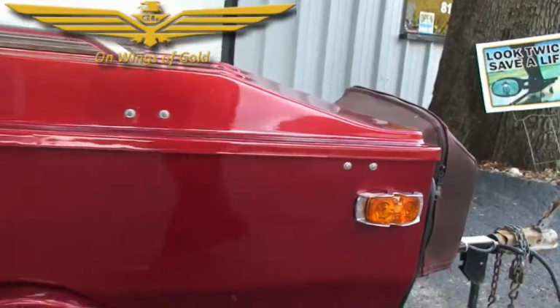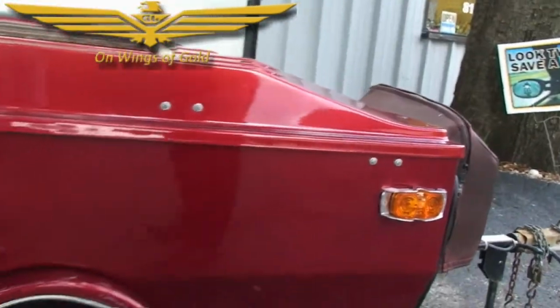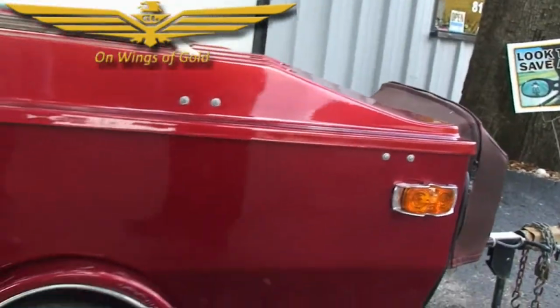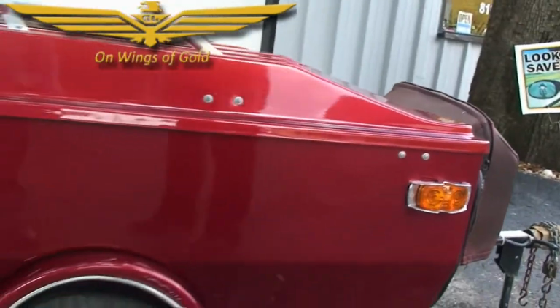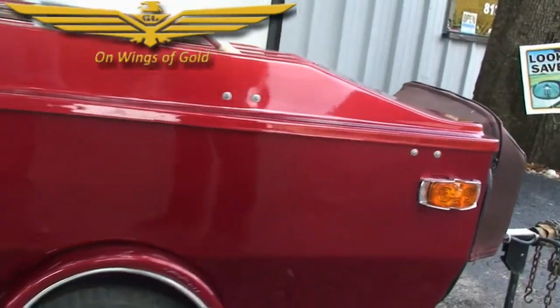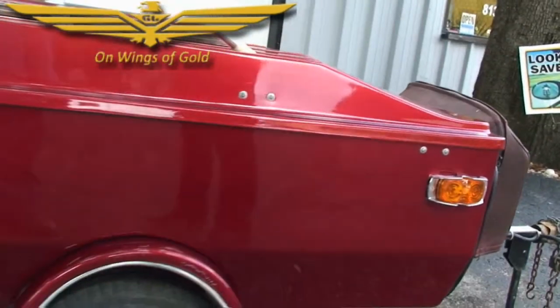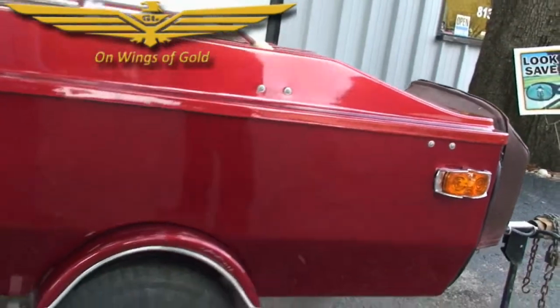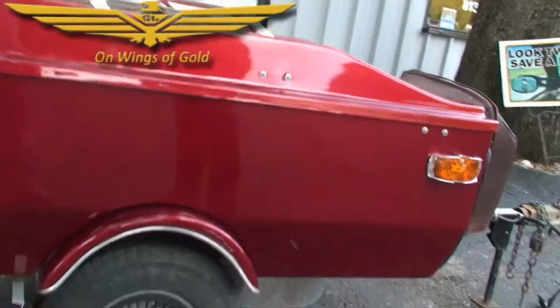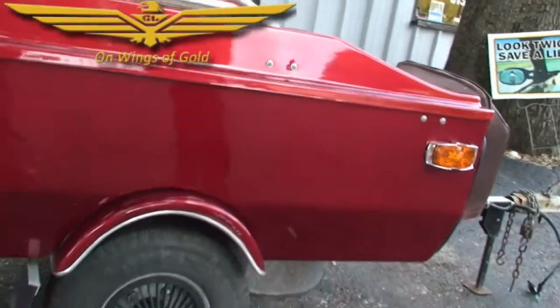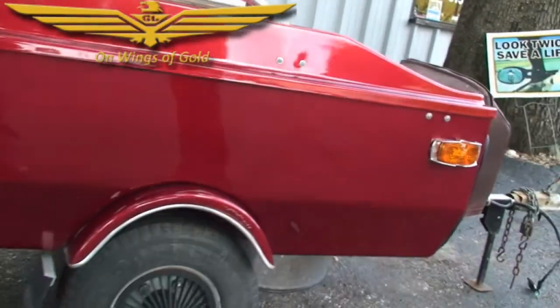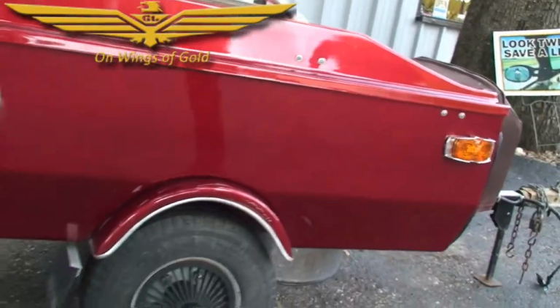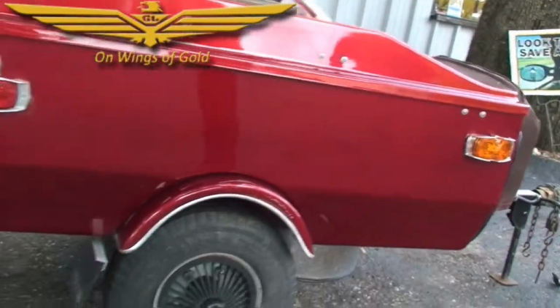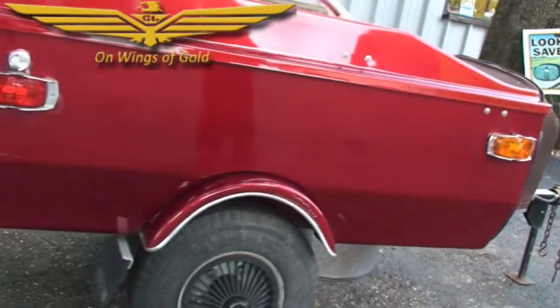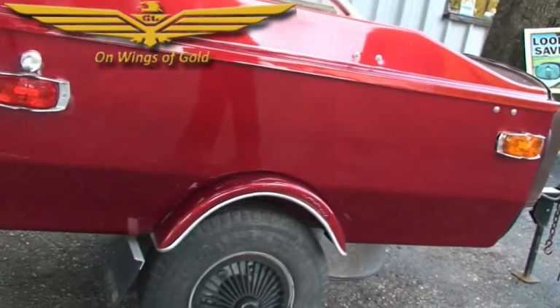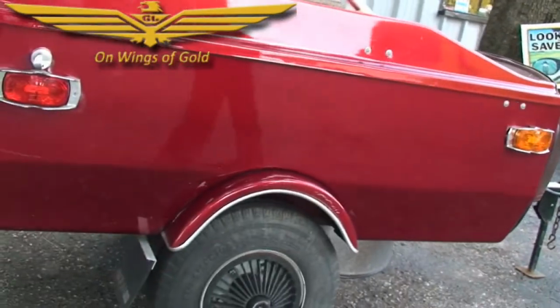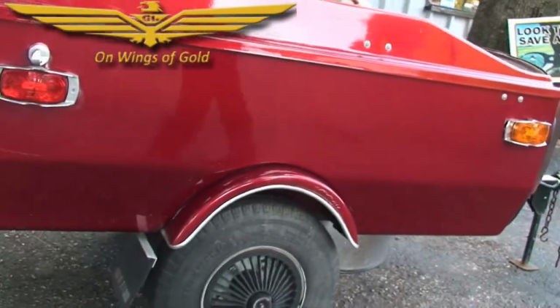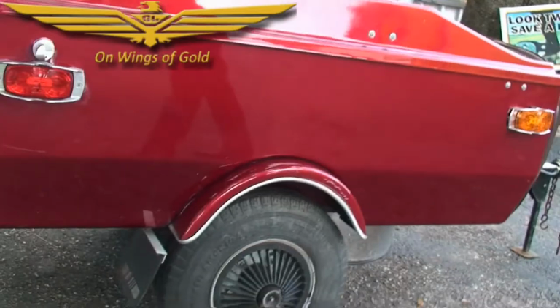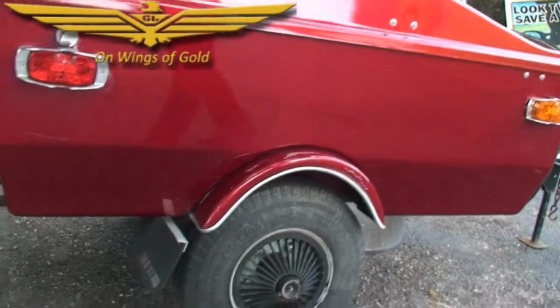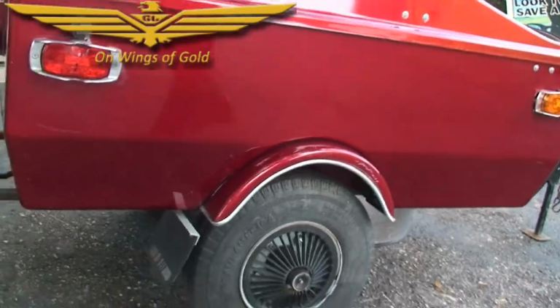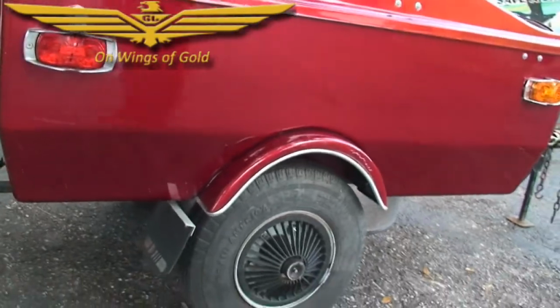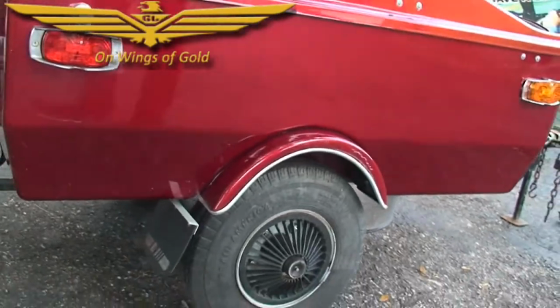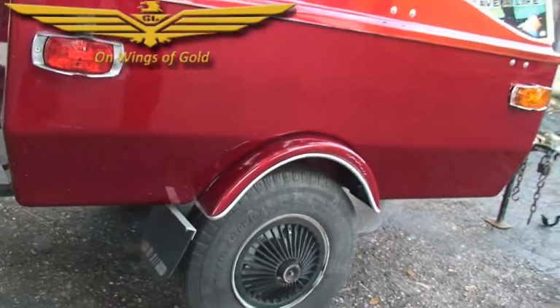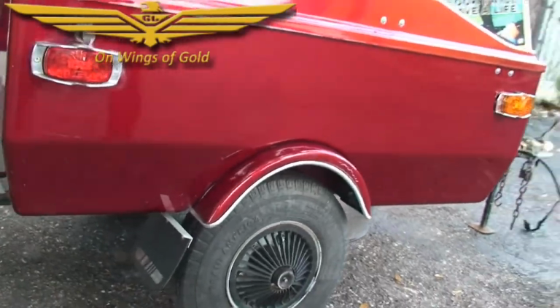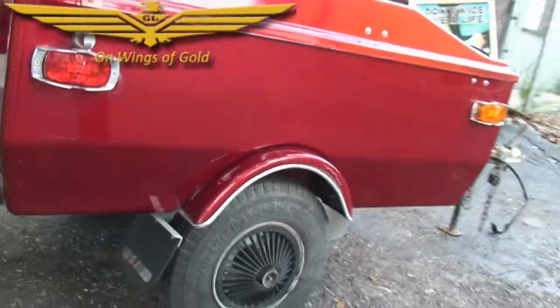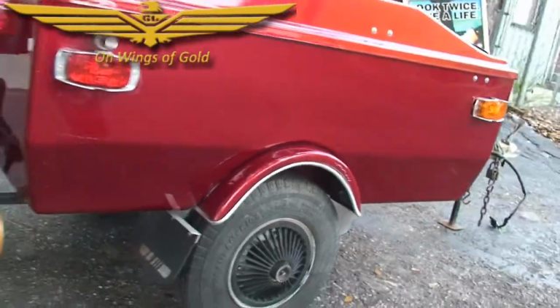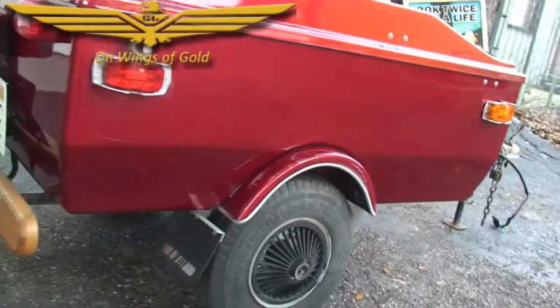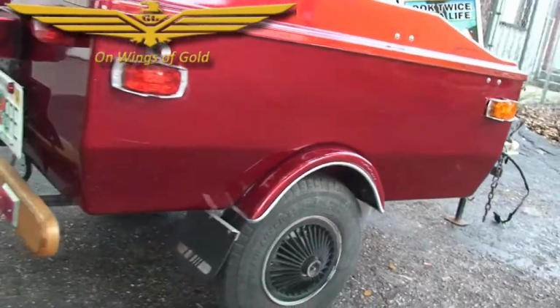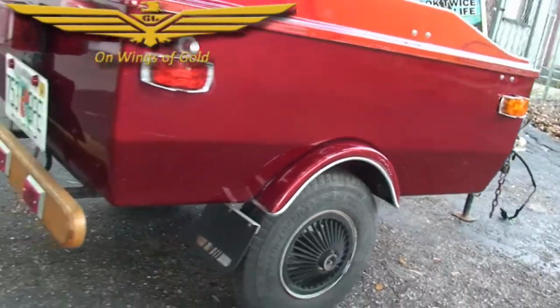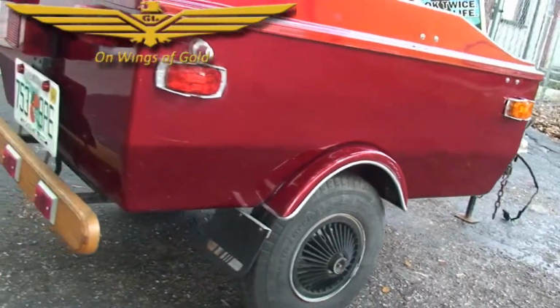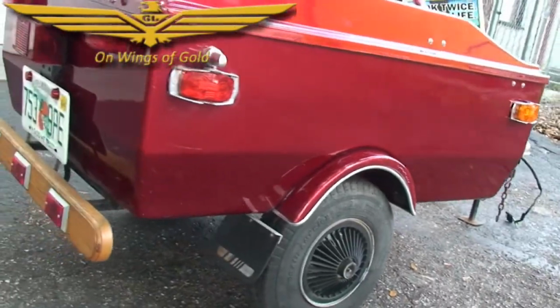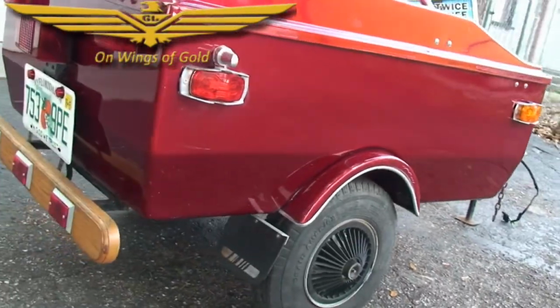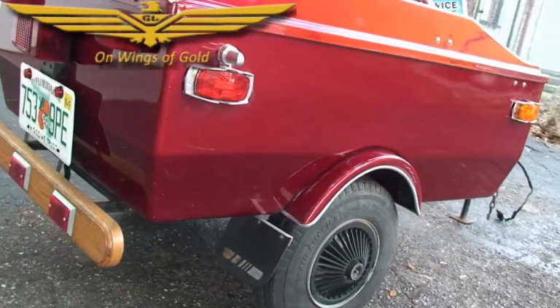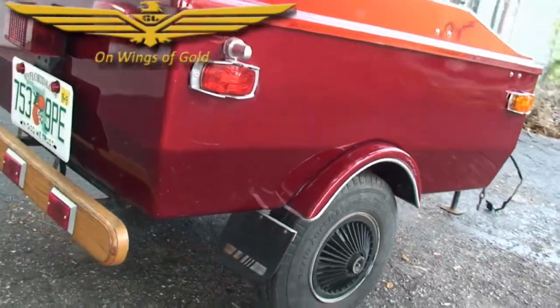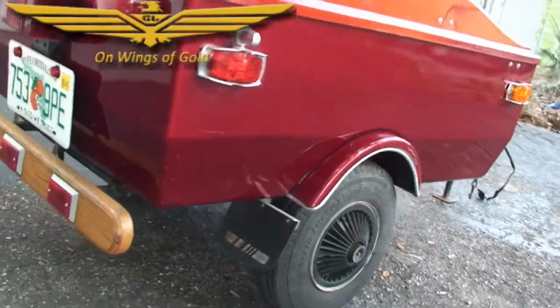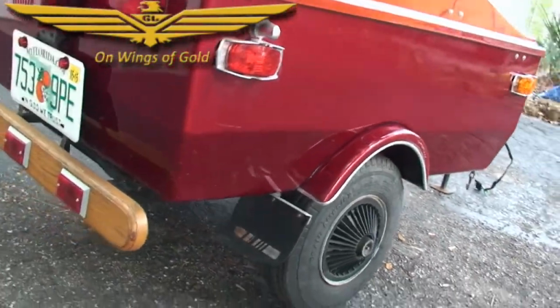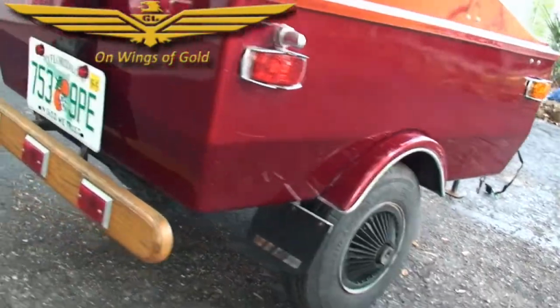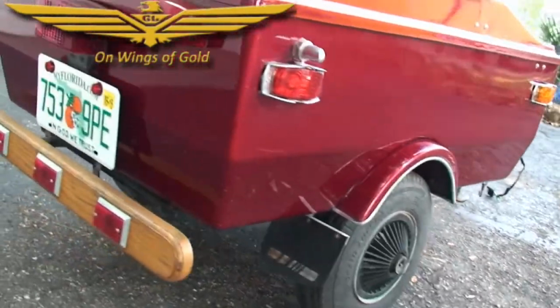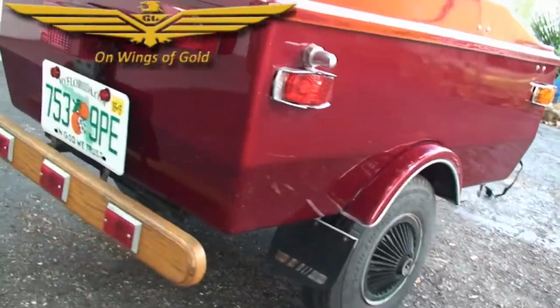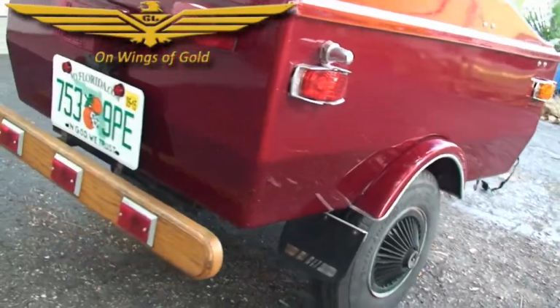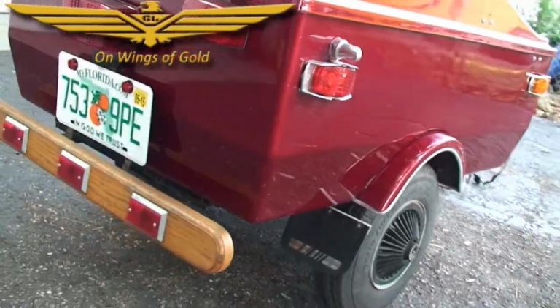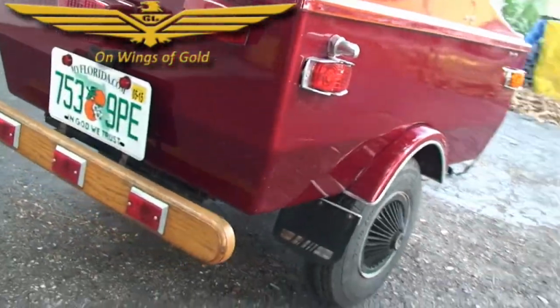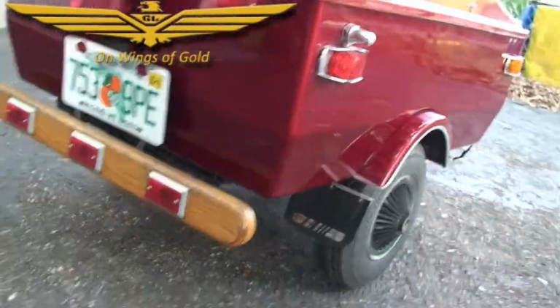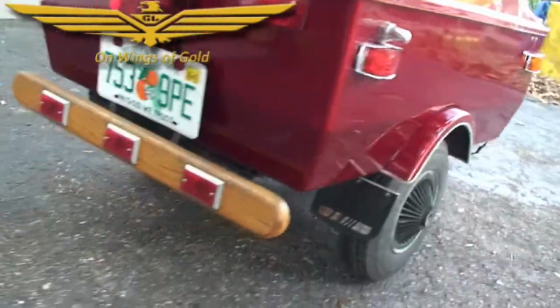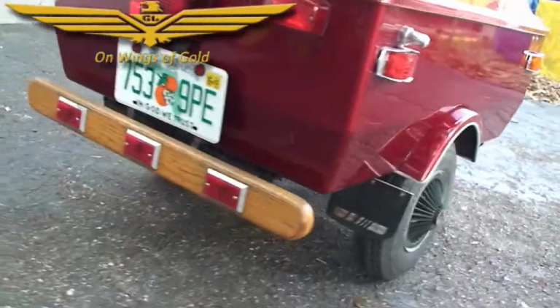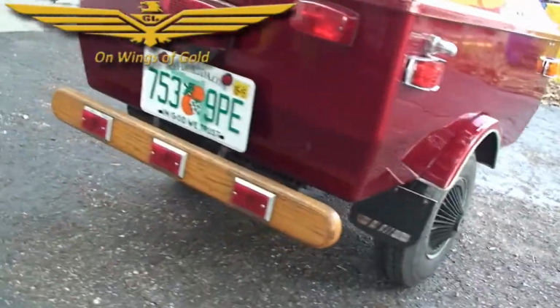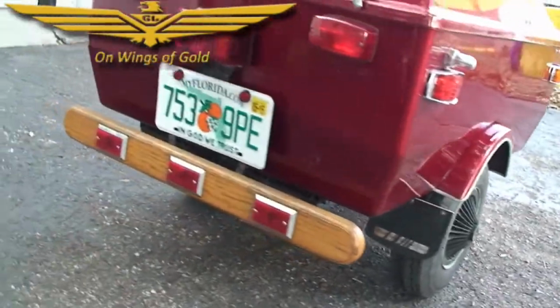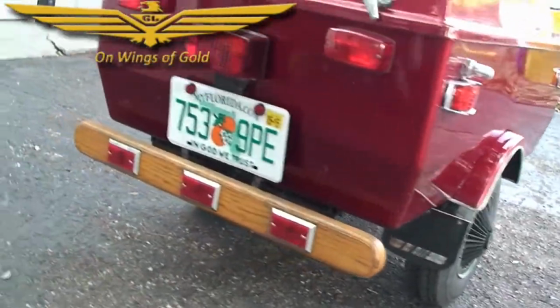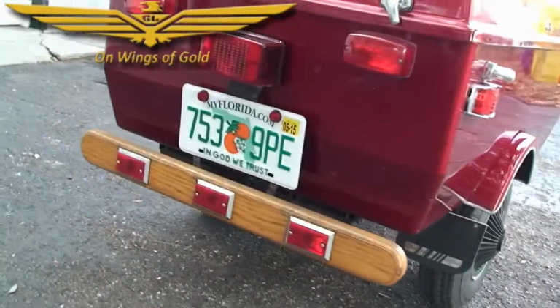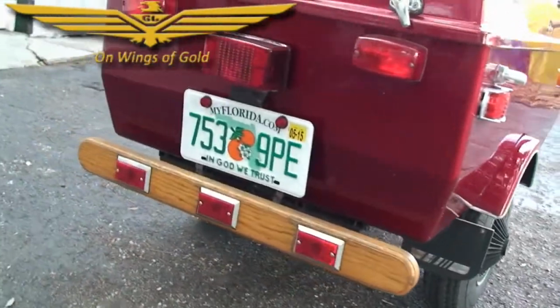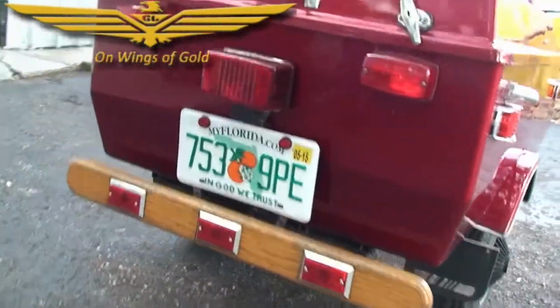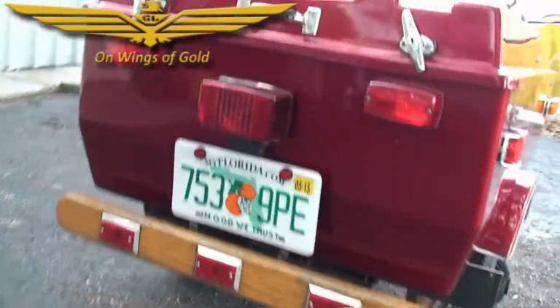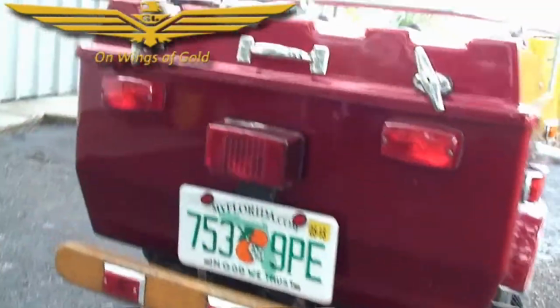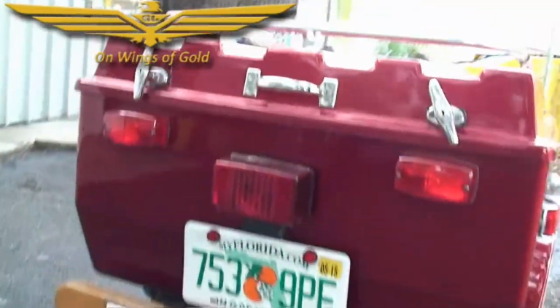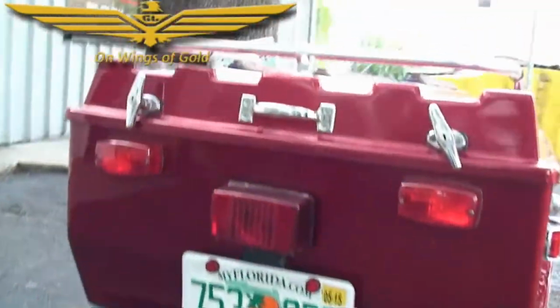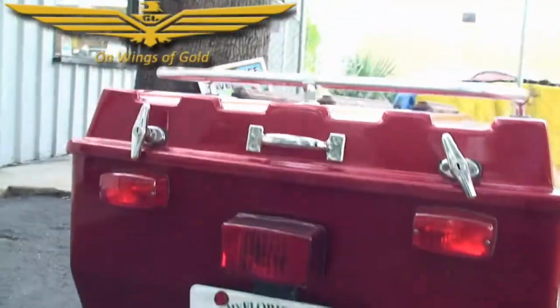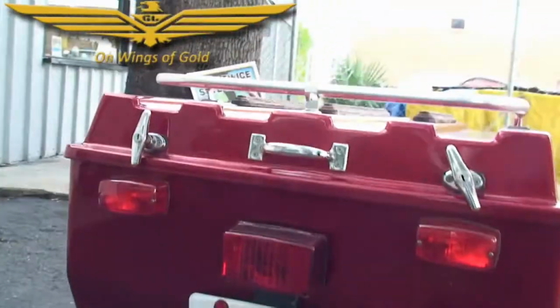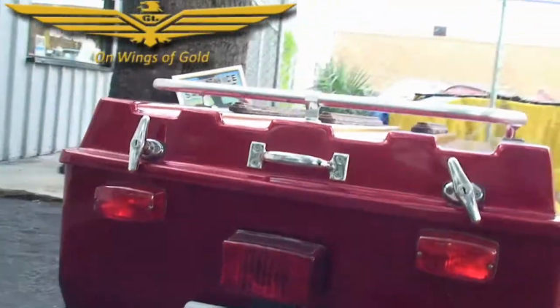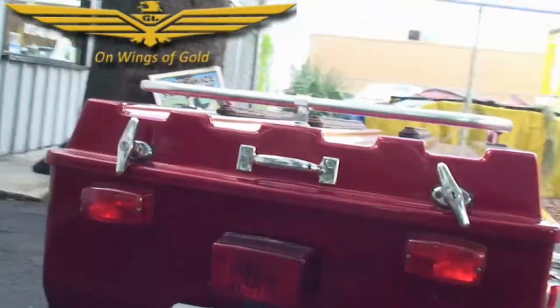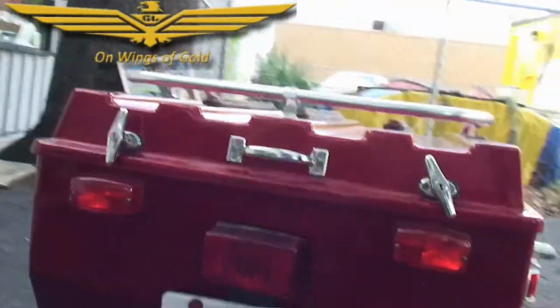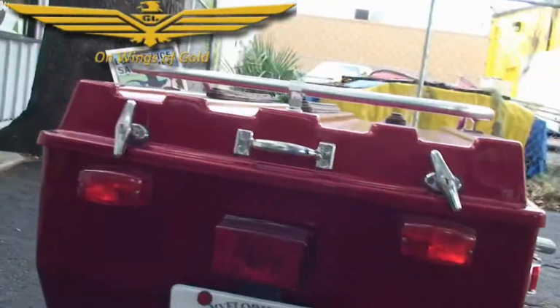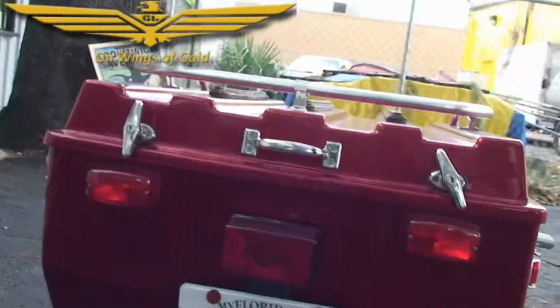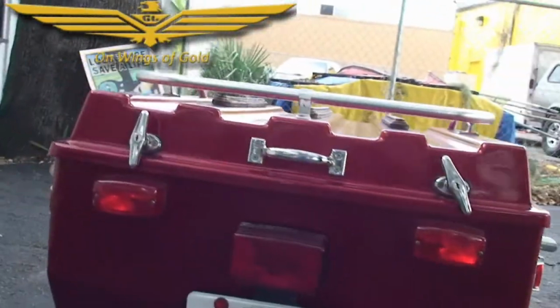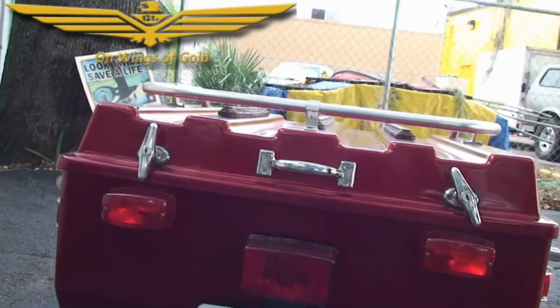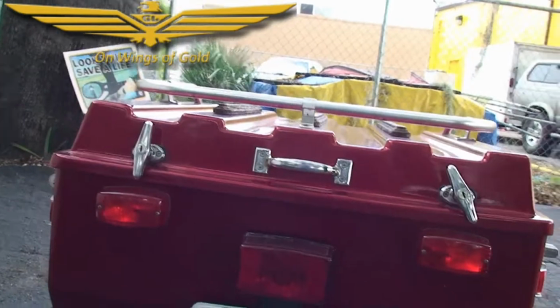It has buddy bearings on the wheels. It does come with a spare tire up underneath. You have the bumper — wooden bumper.